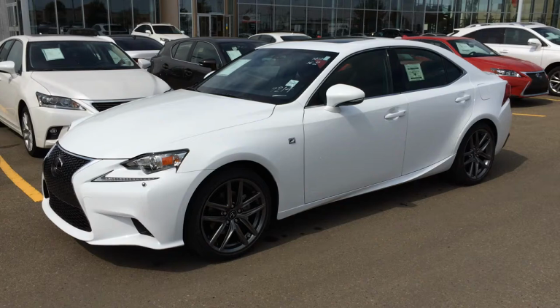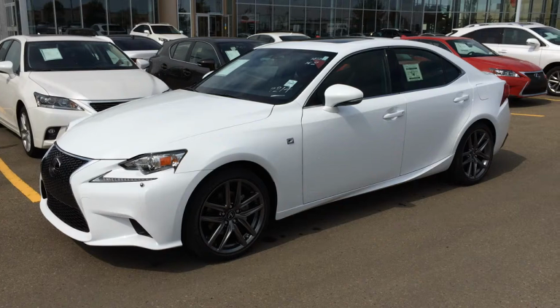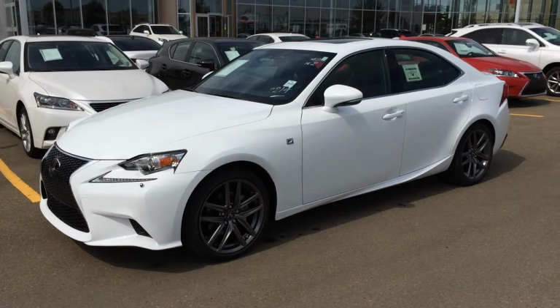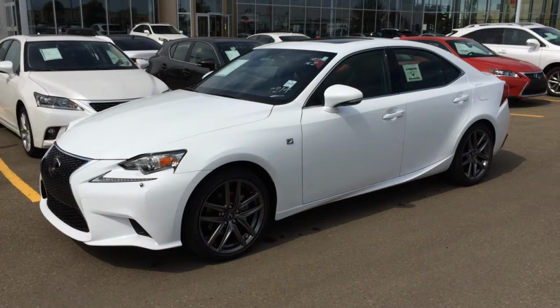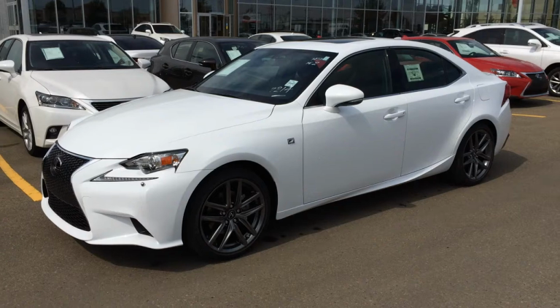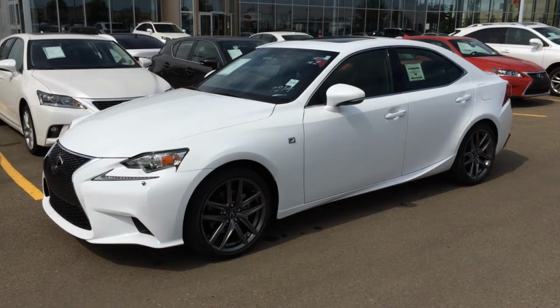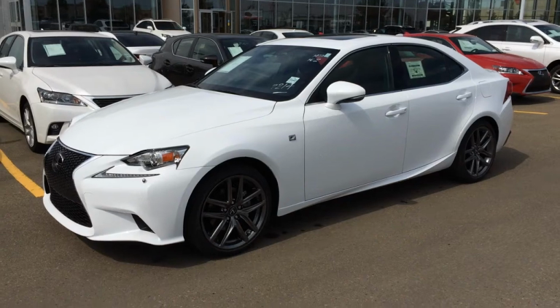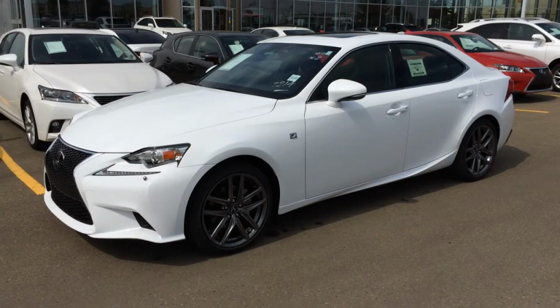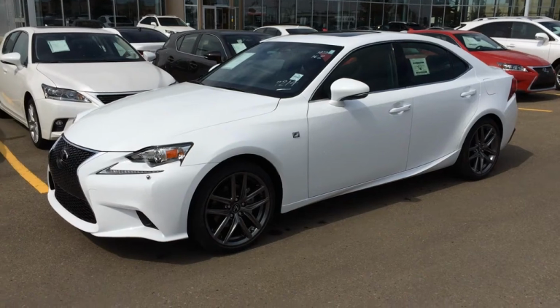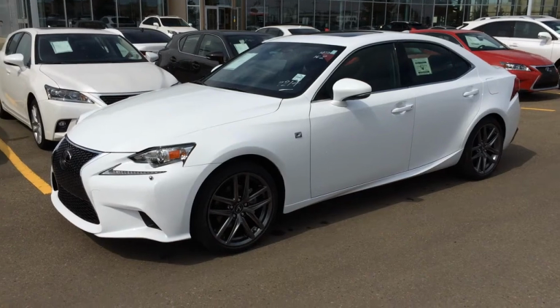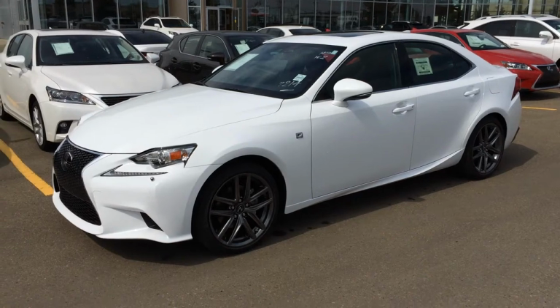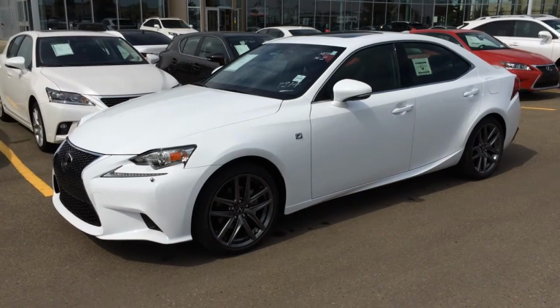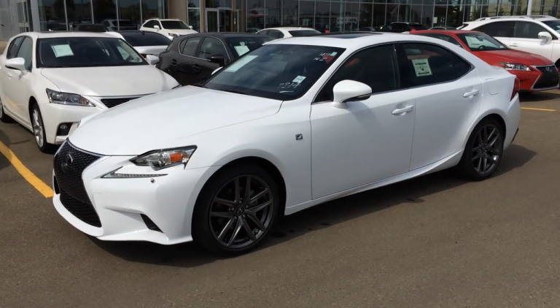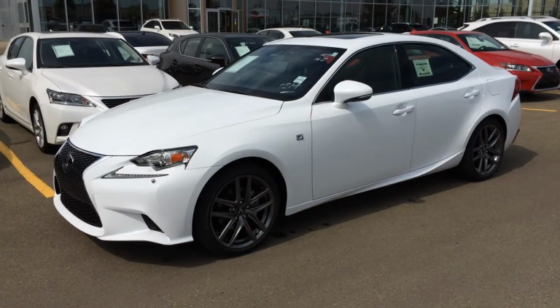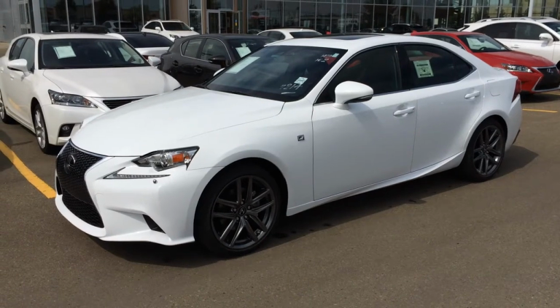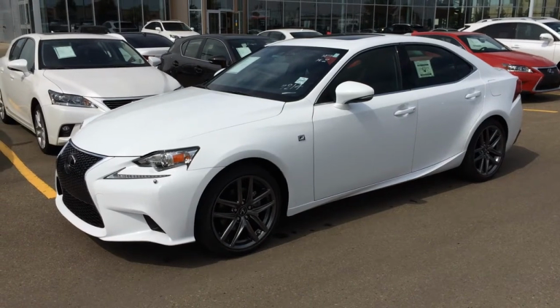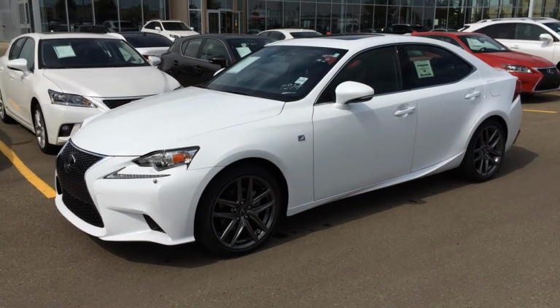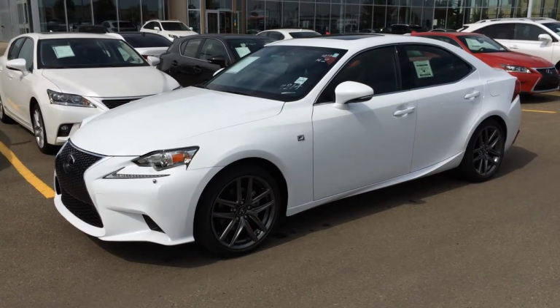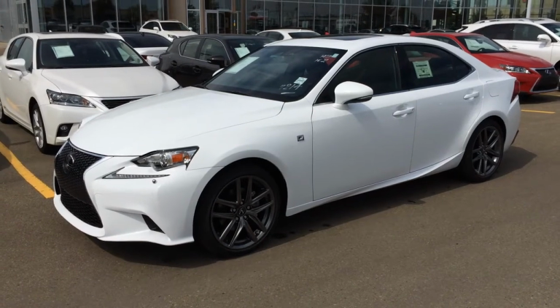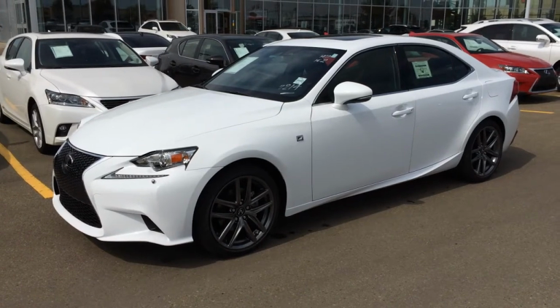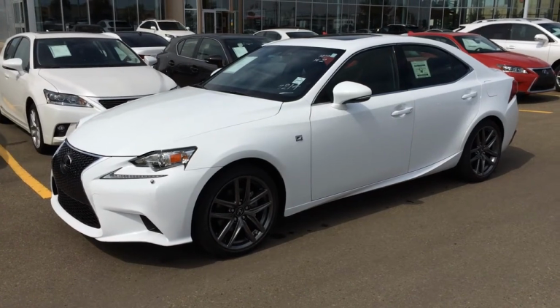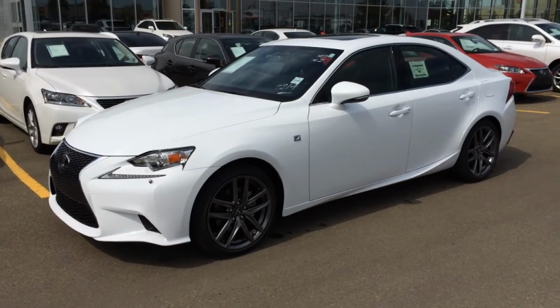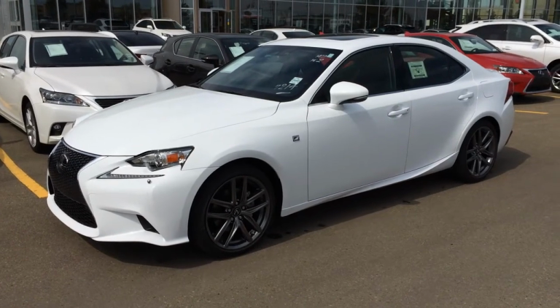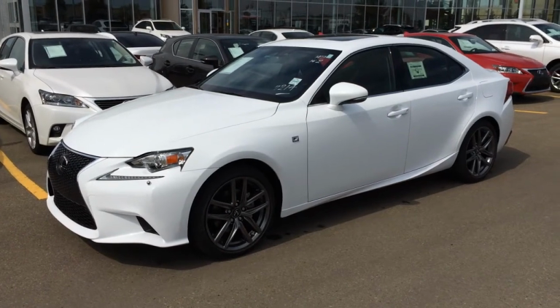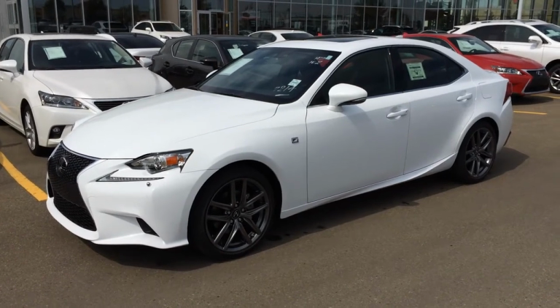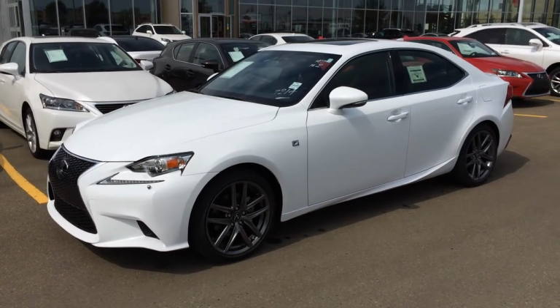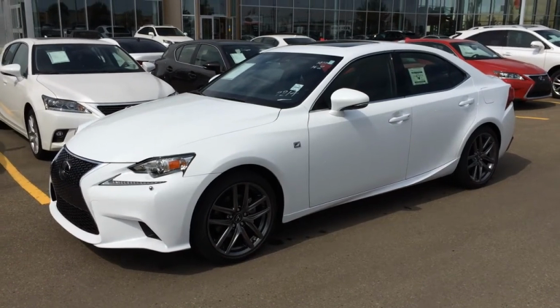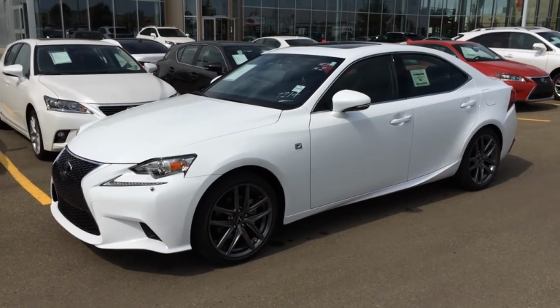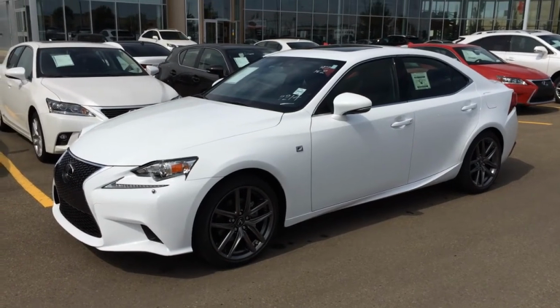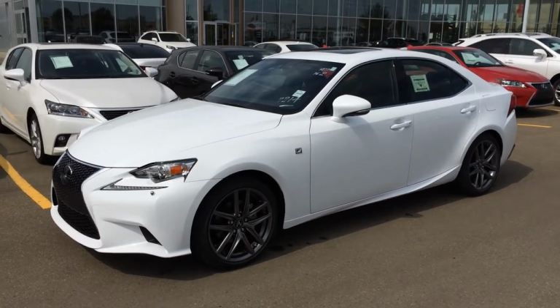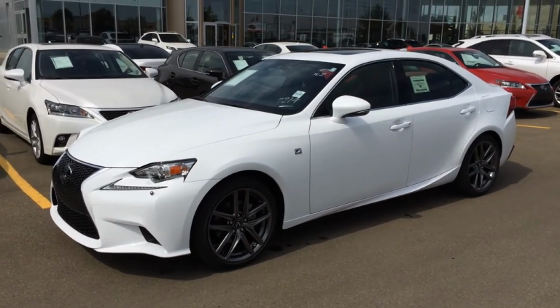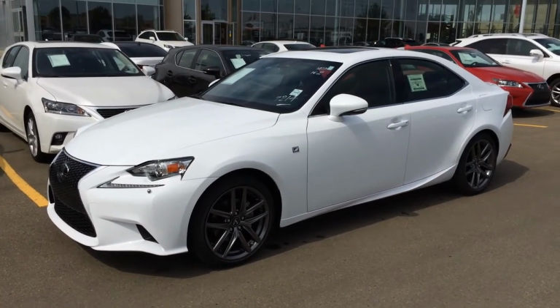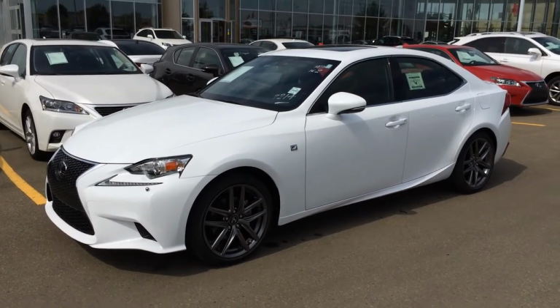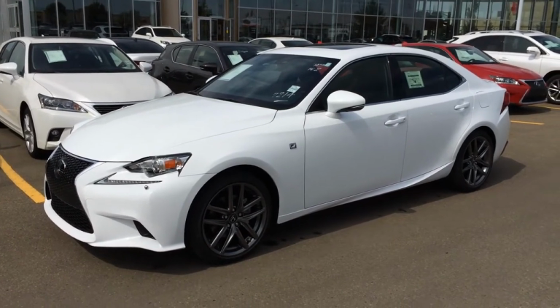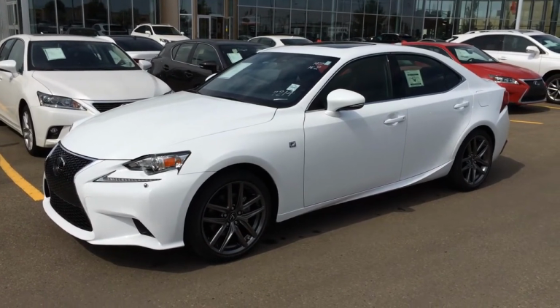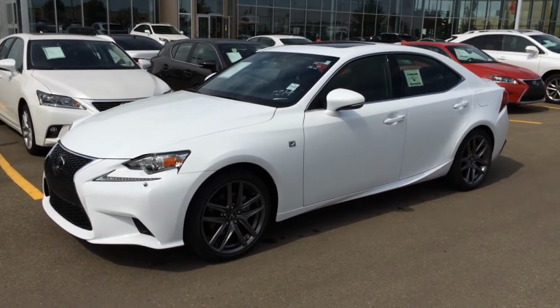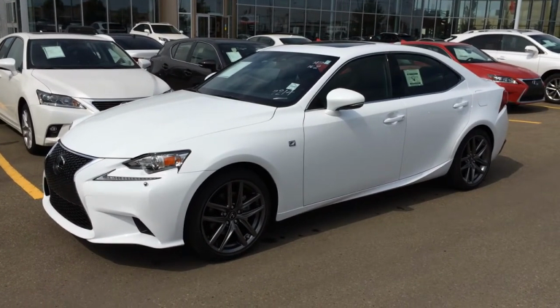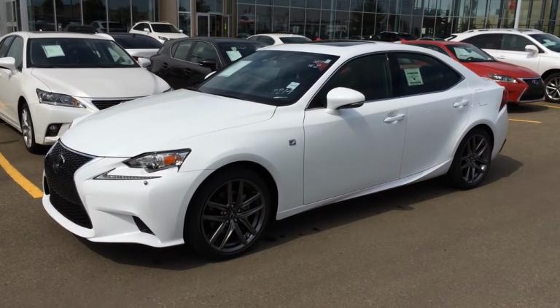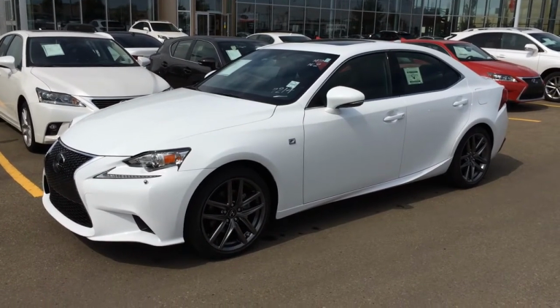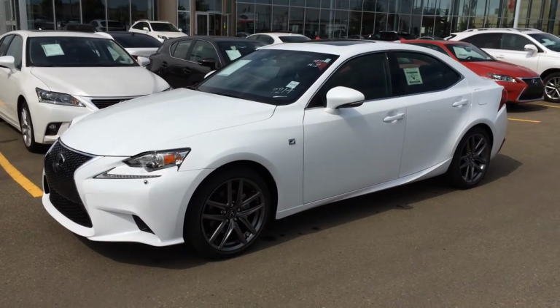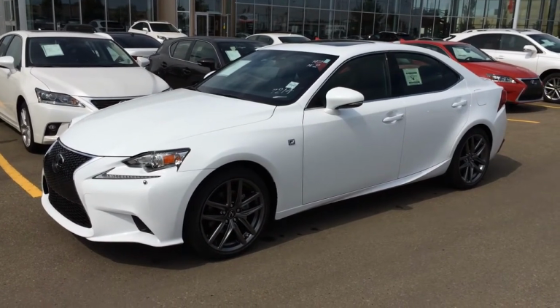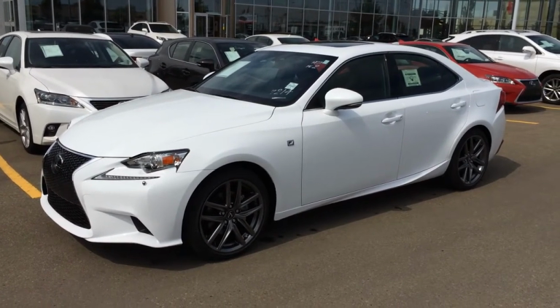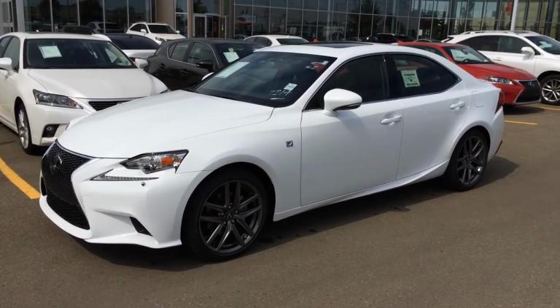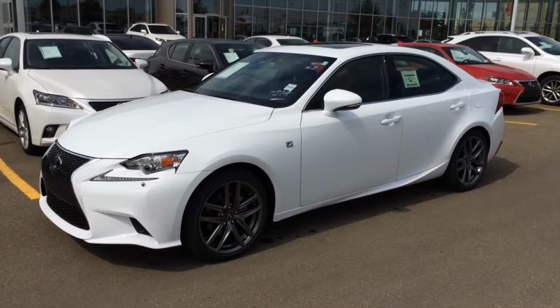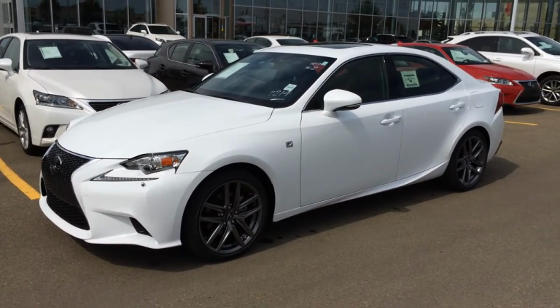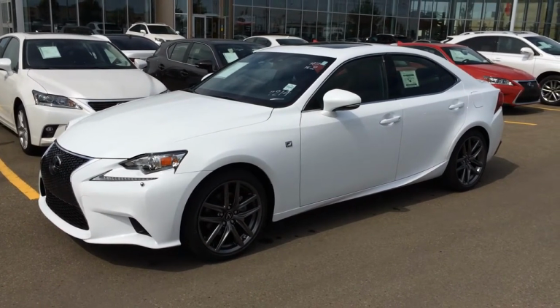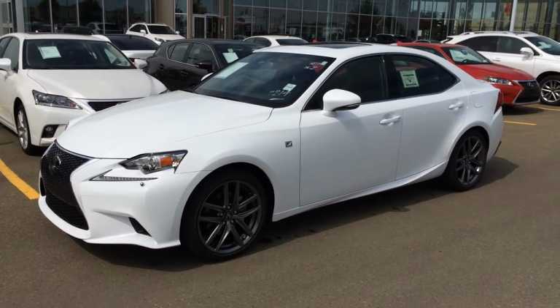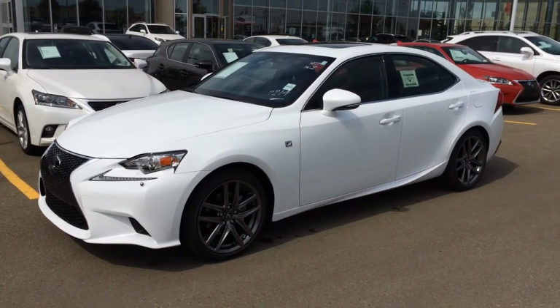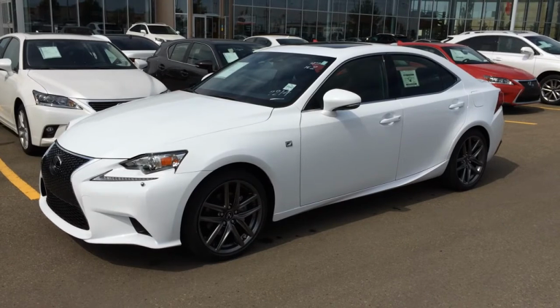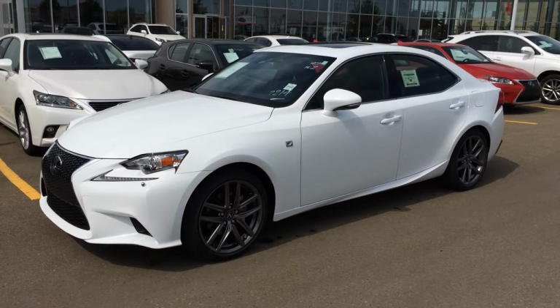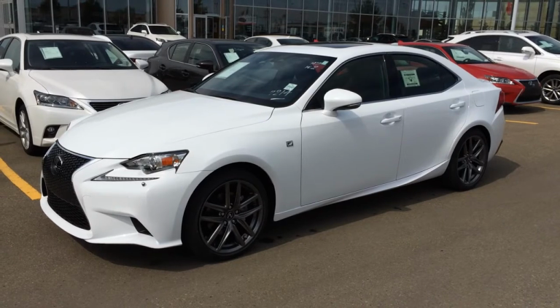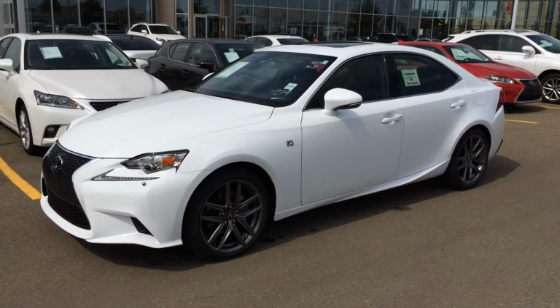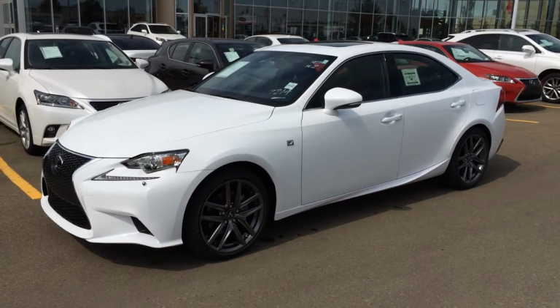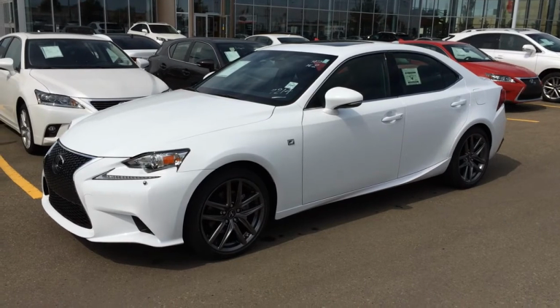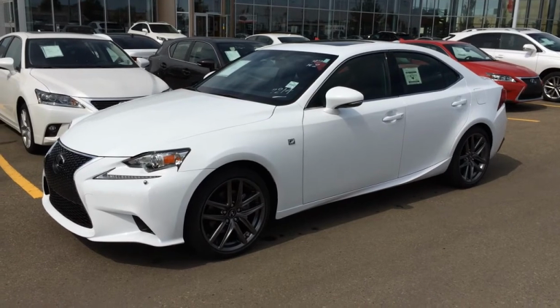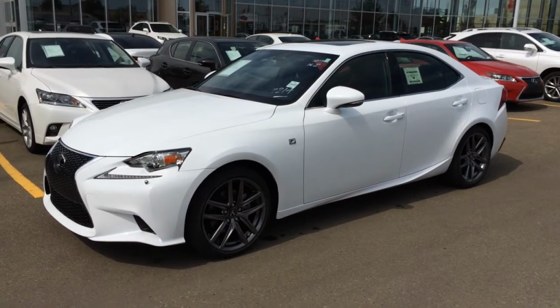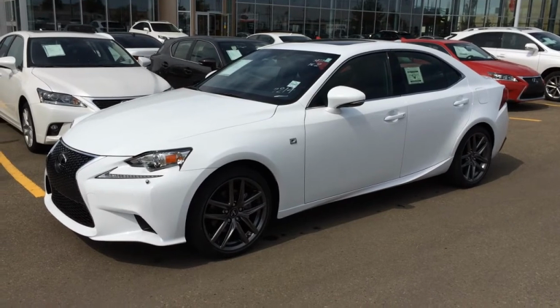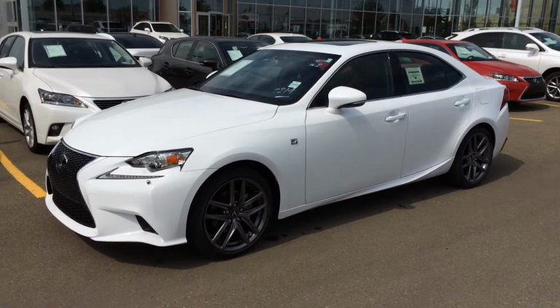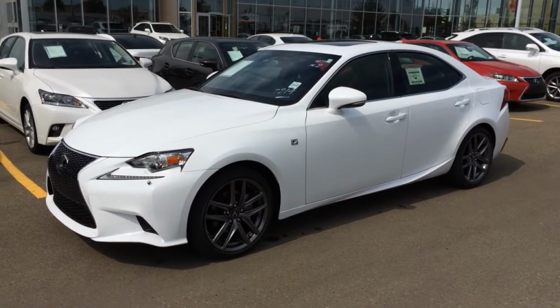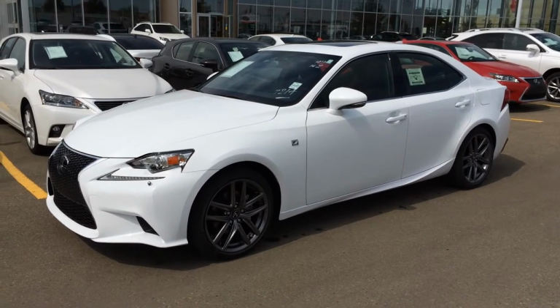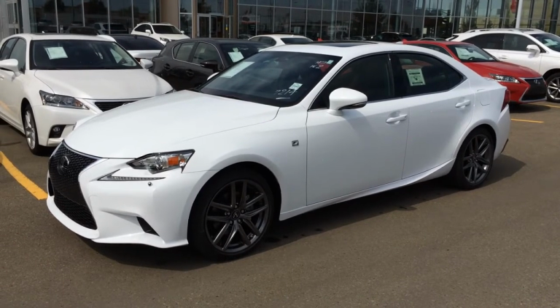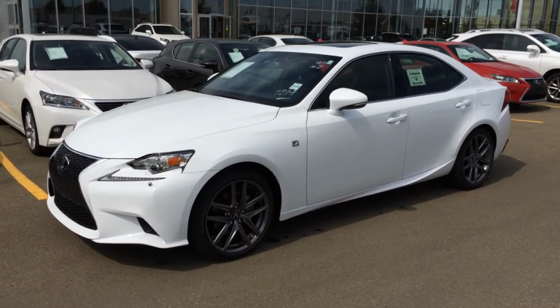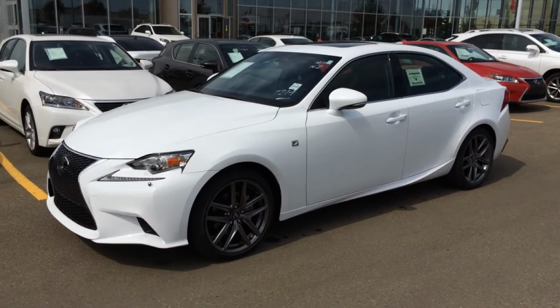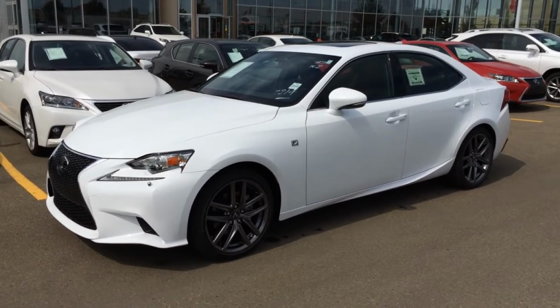Hello, everybody. Welcome to Lexus of Edmonton. We are located off 111th Ave and 170th Street in Edmonton, Alberta, Canada.